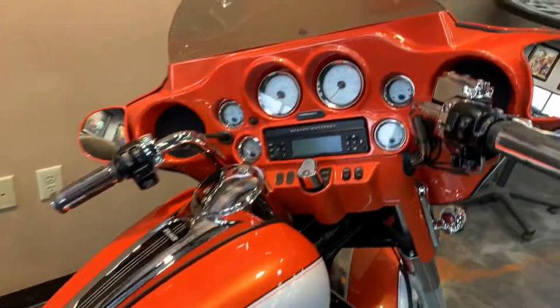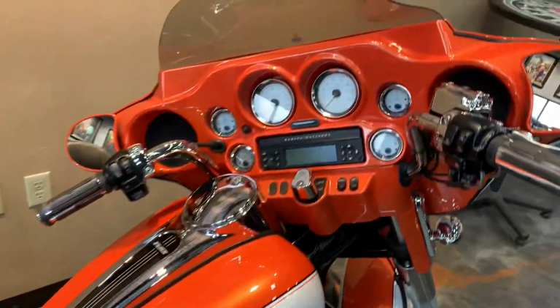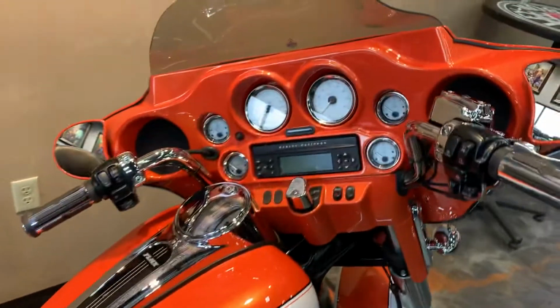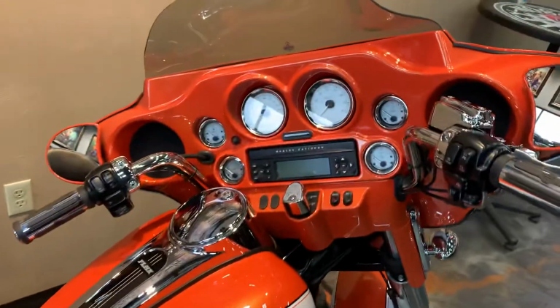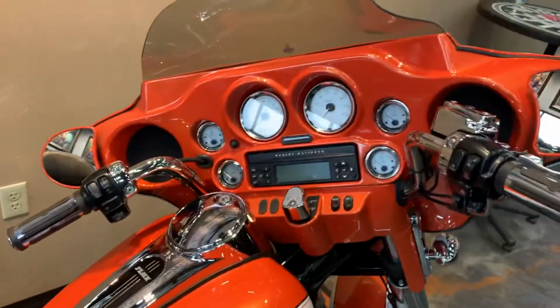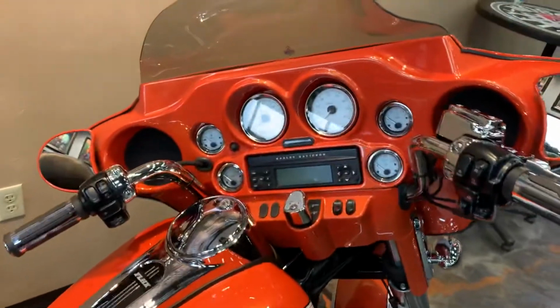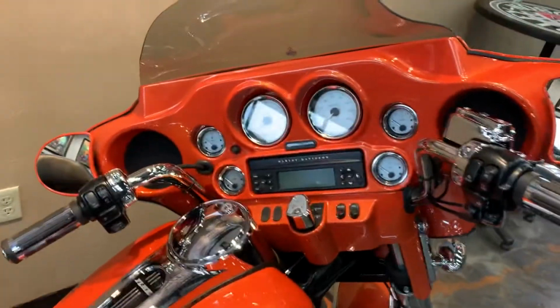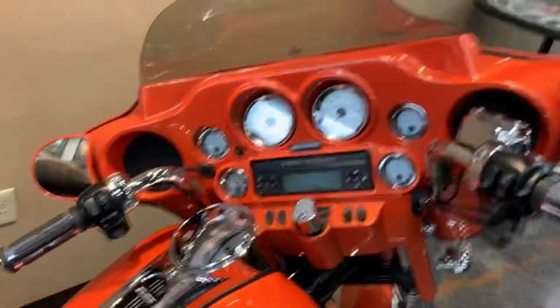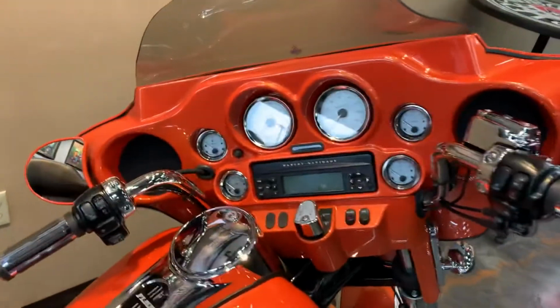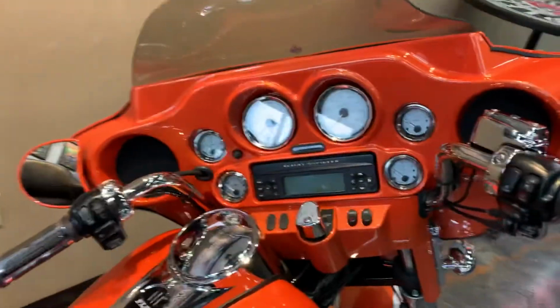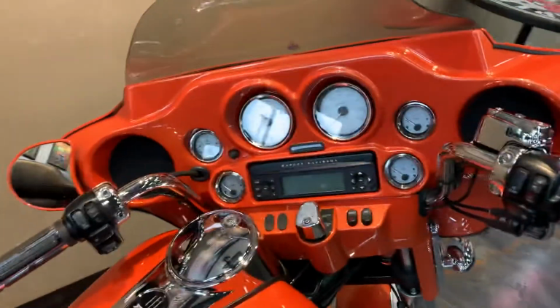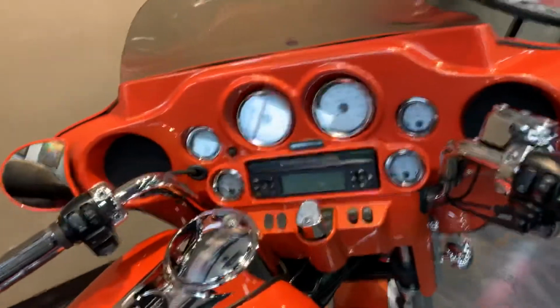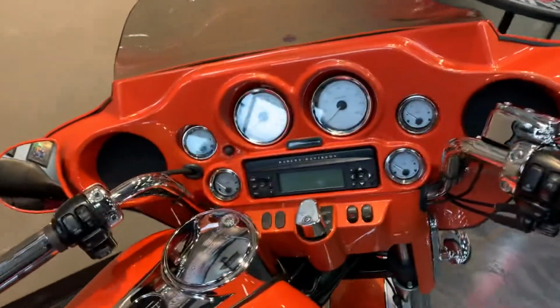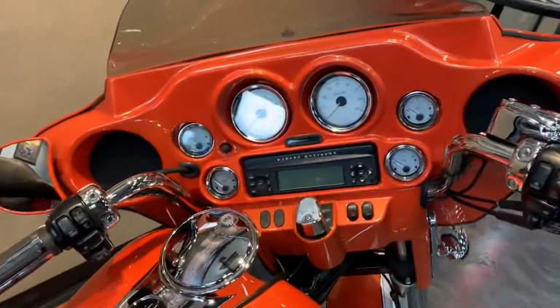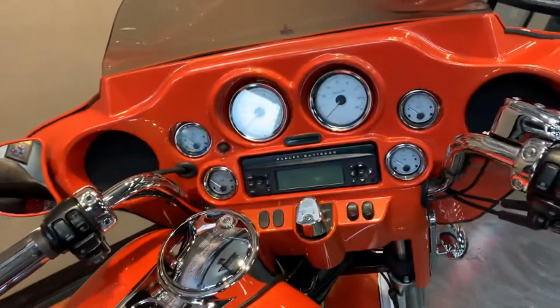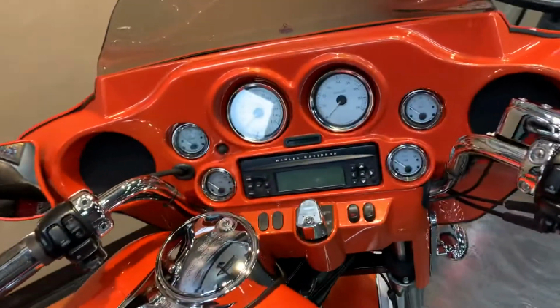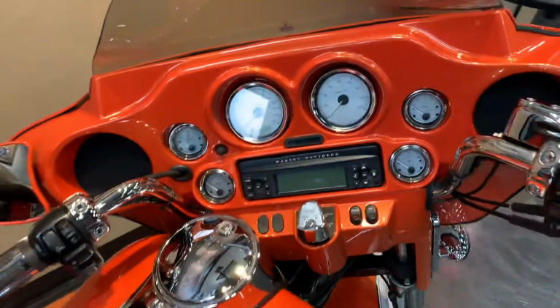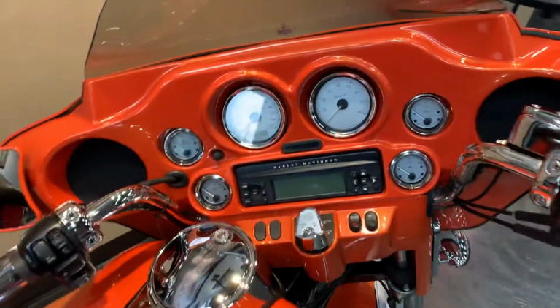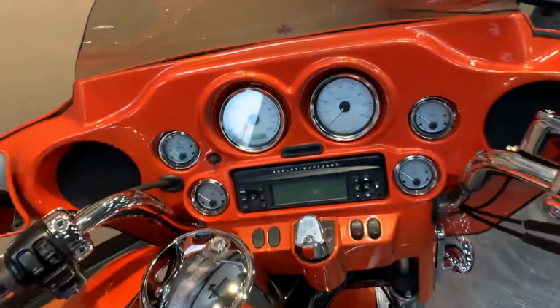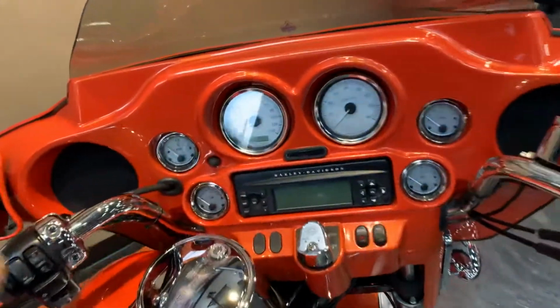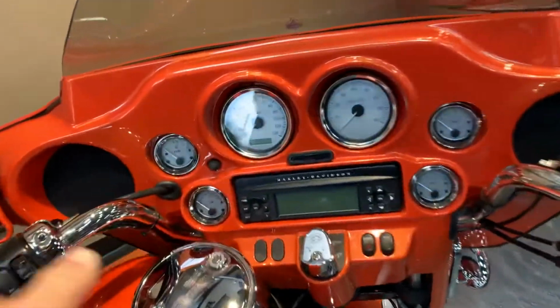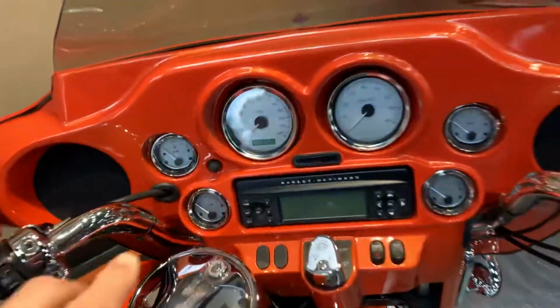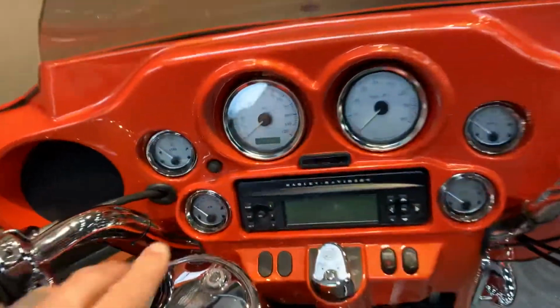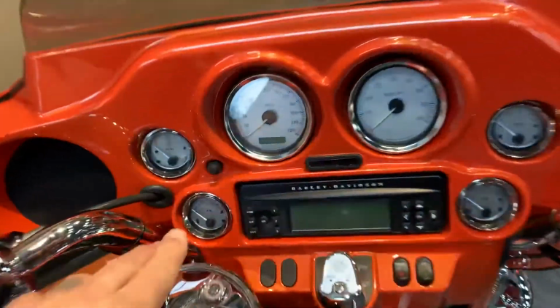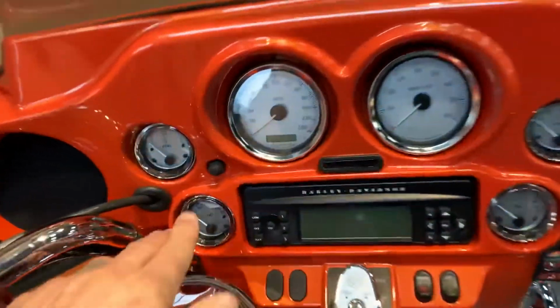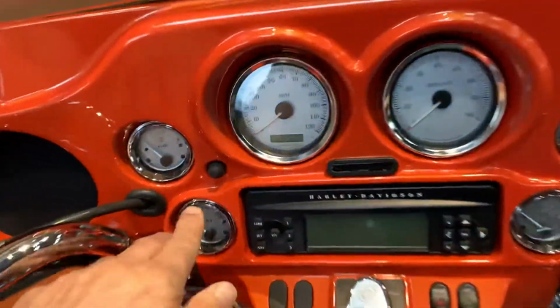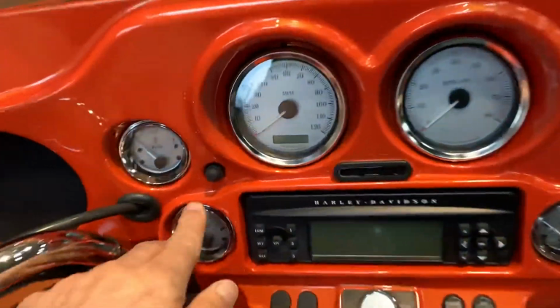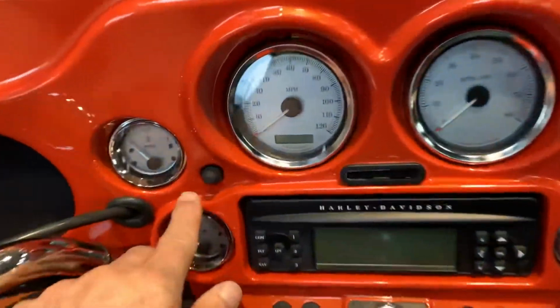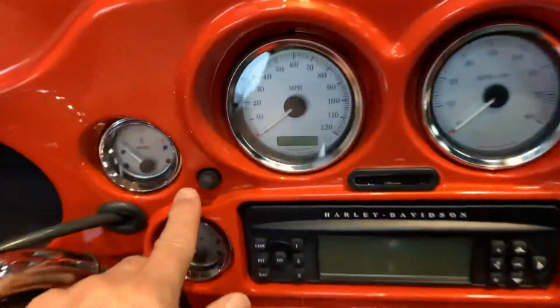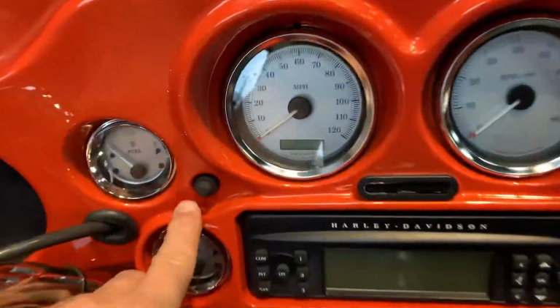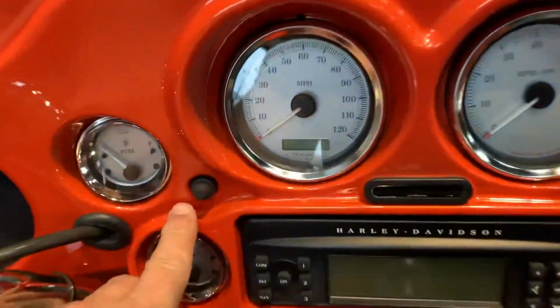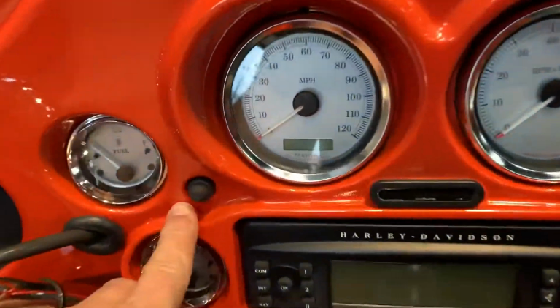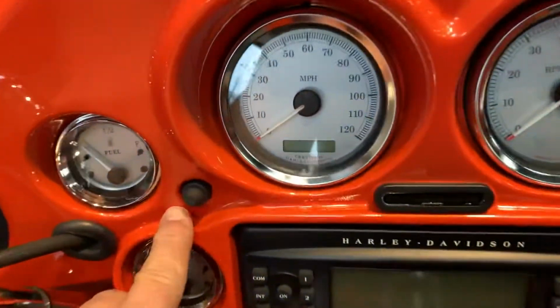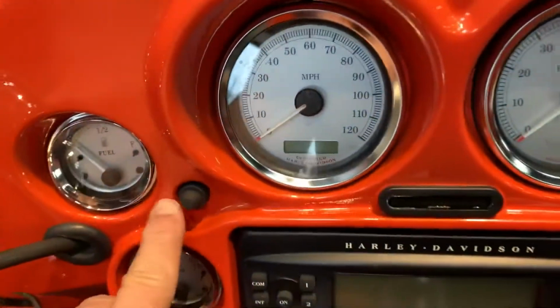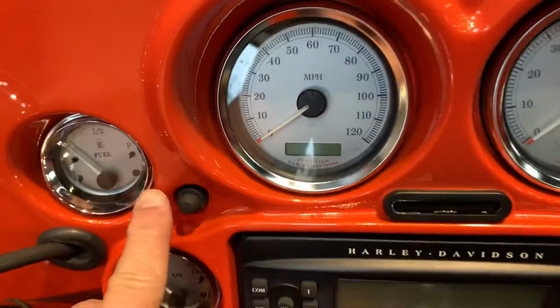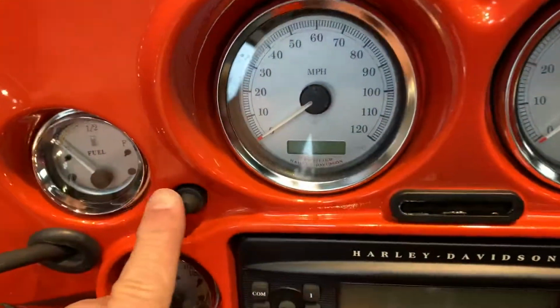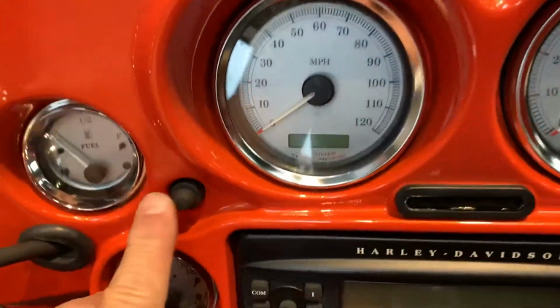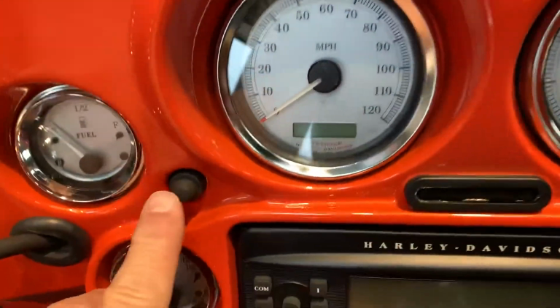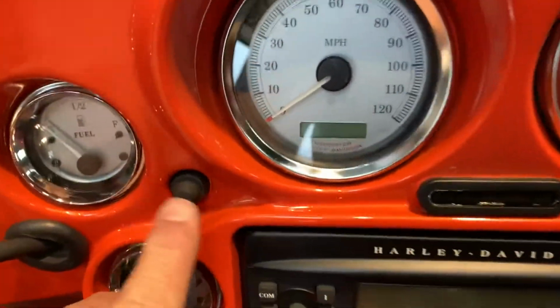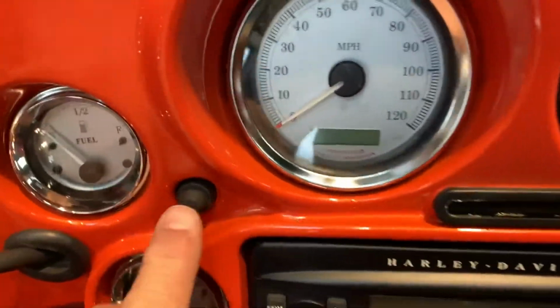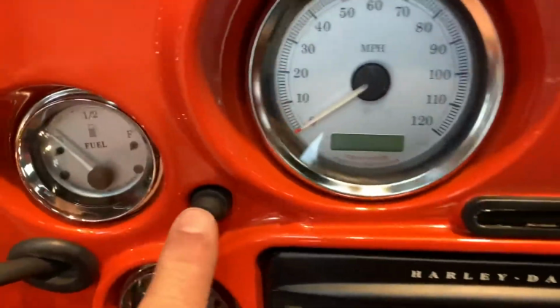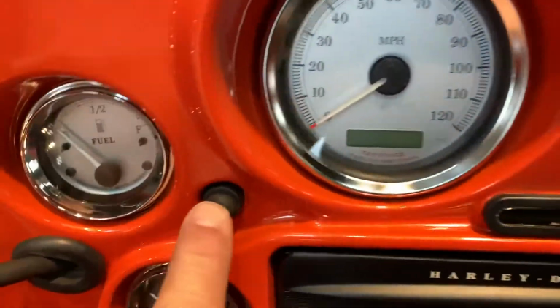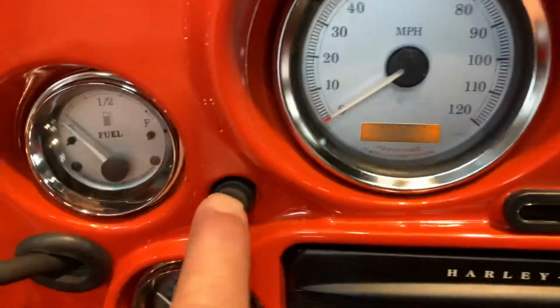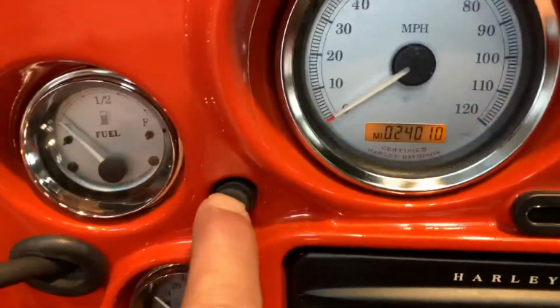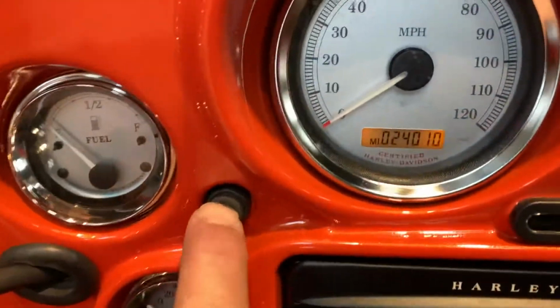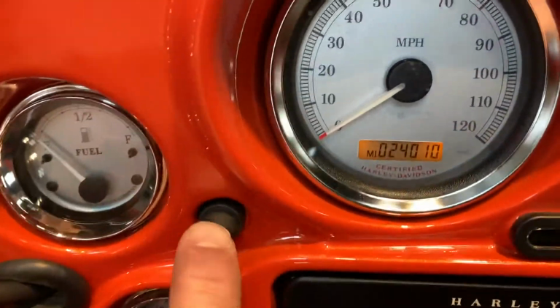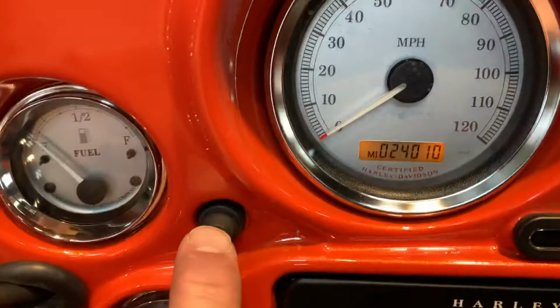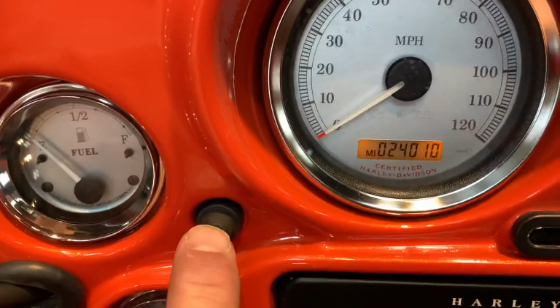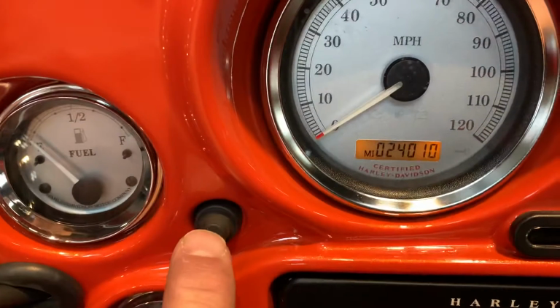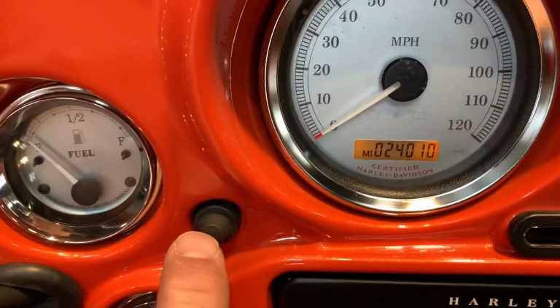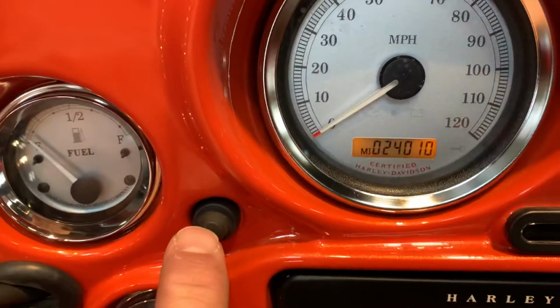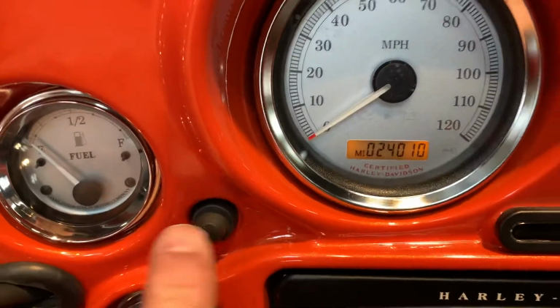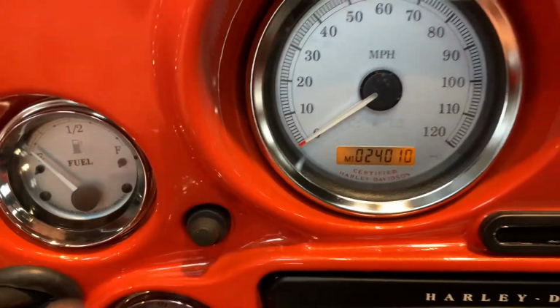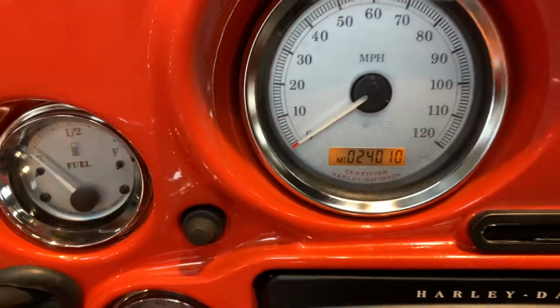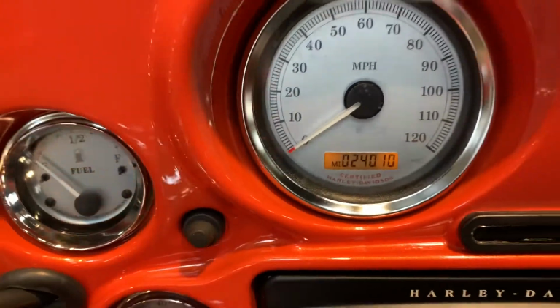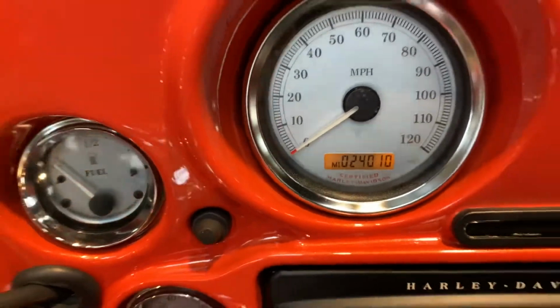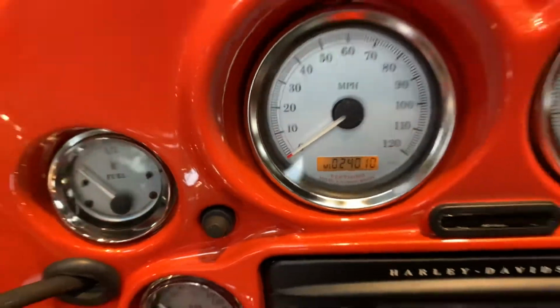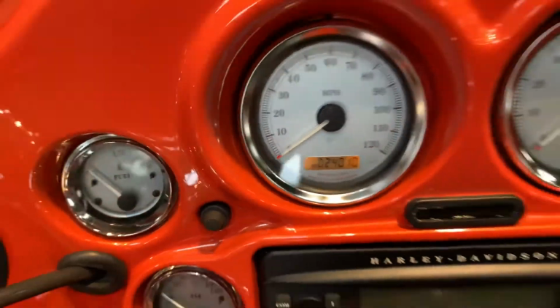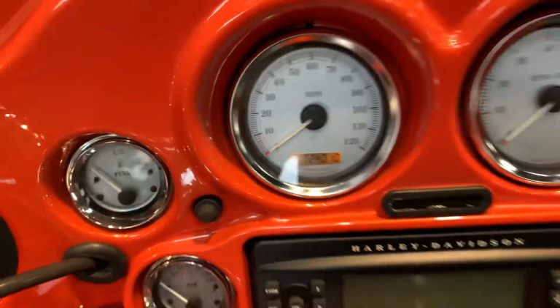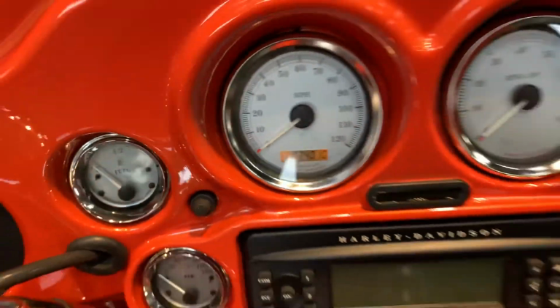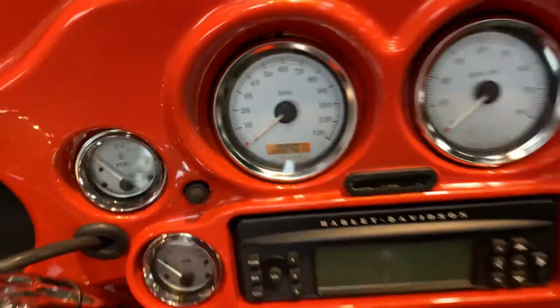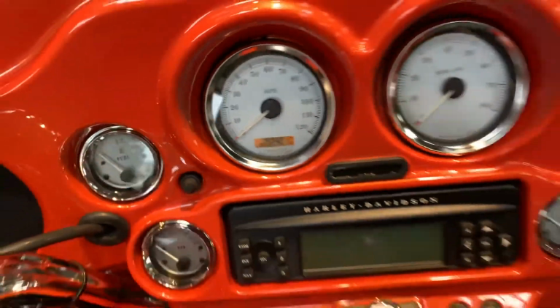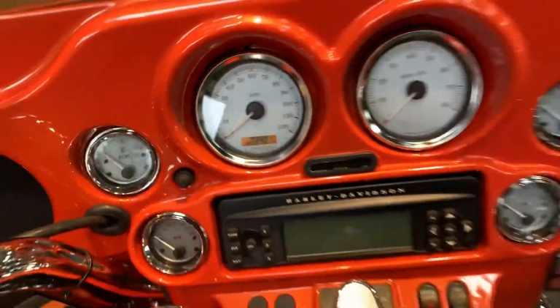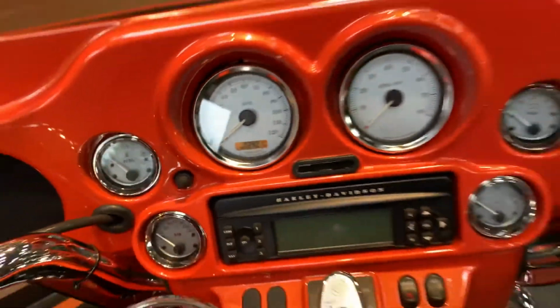It has an interpainted fairing to match. While up here, the miles are 24,010.